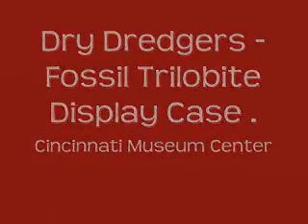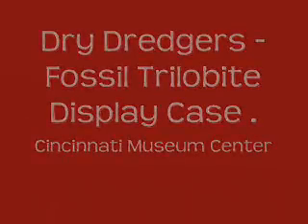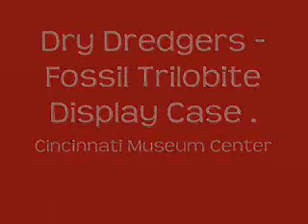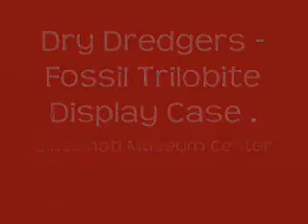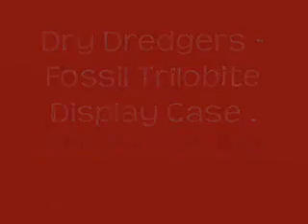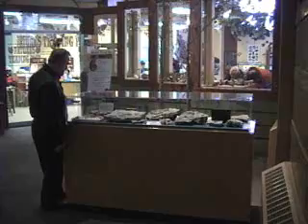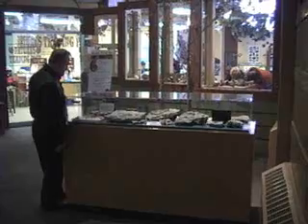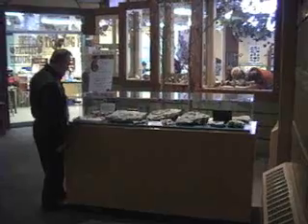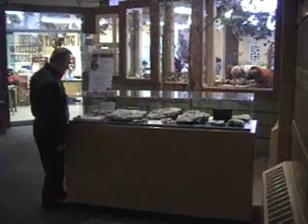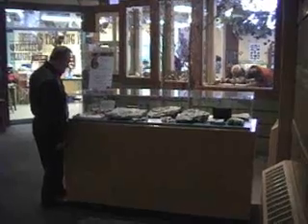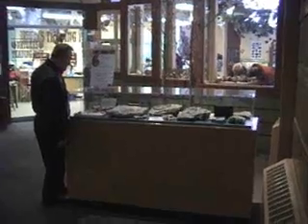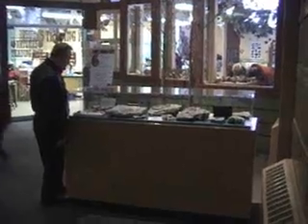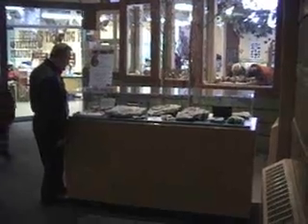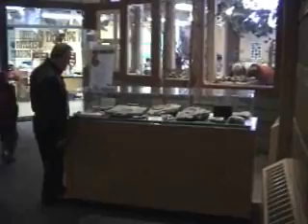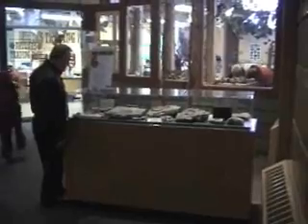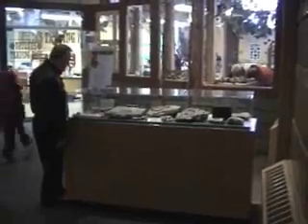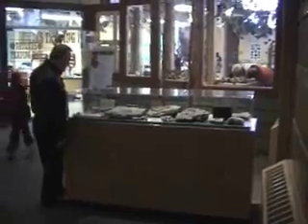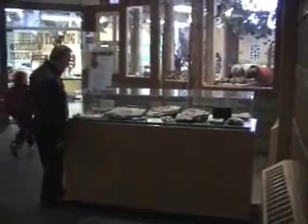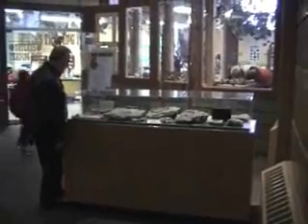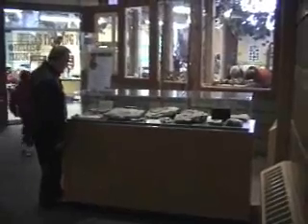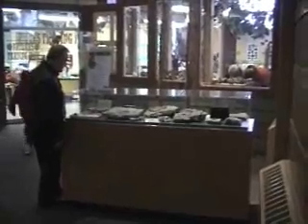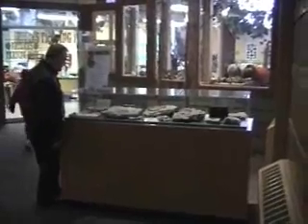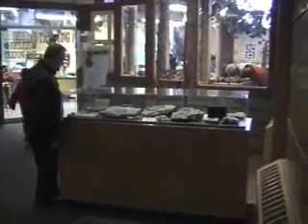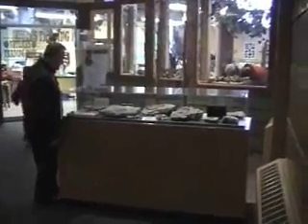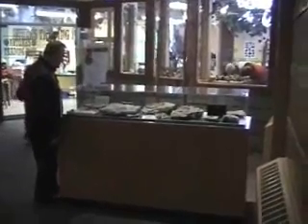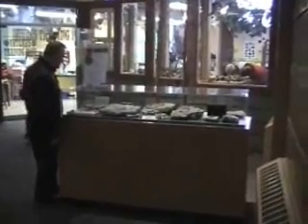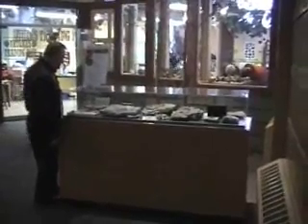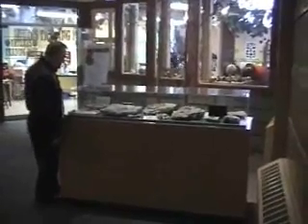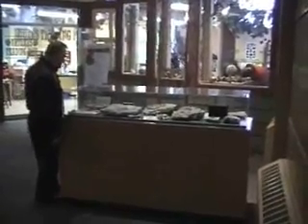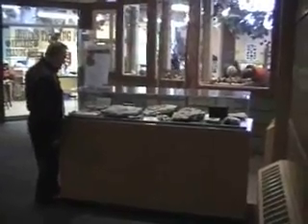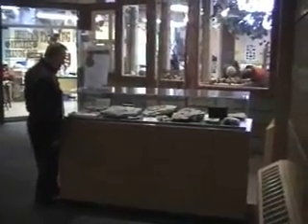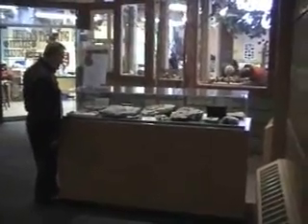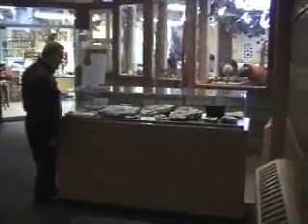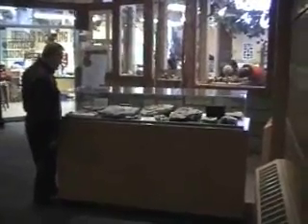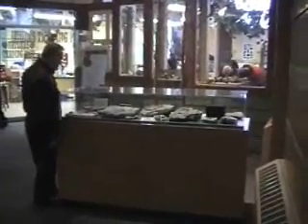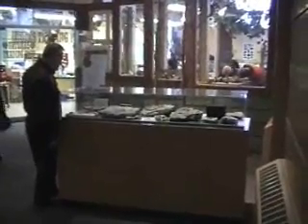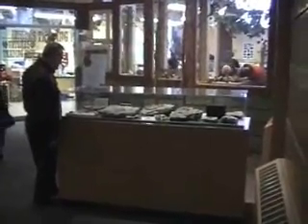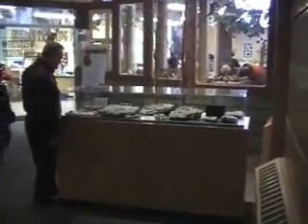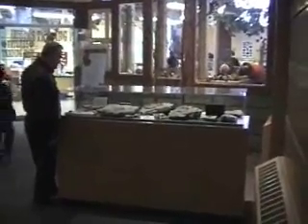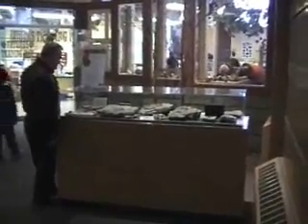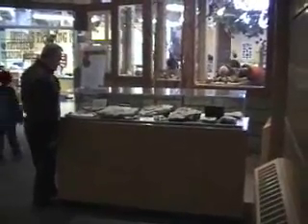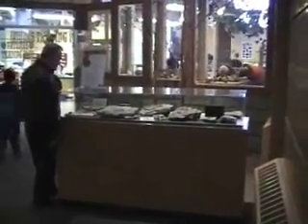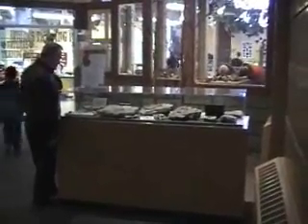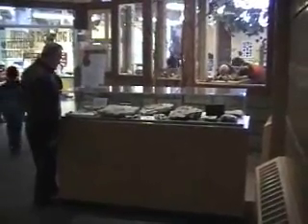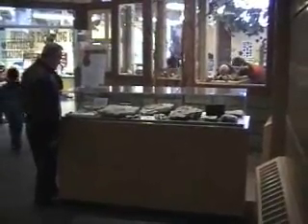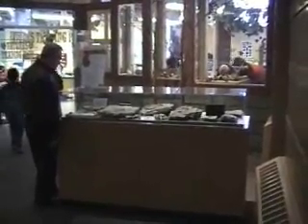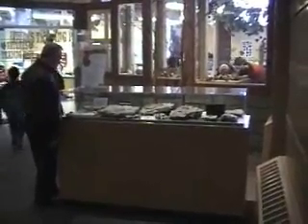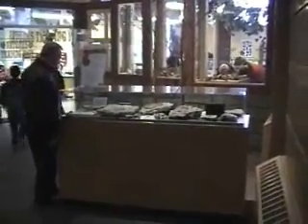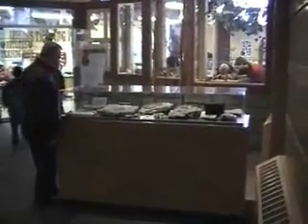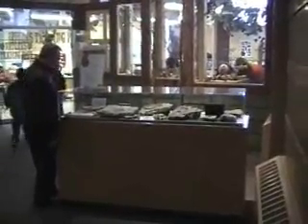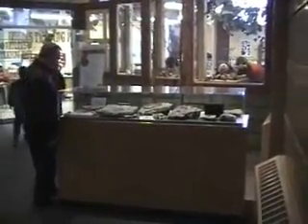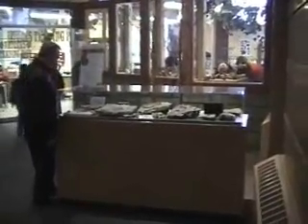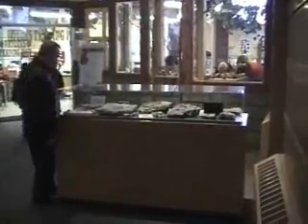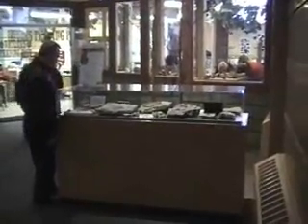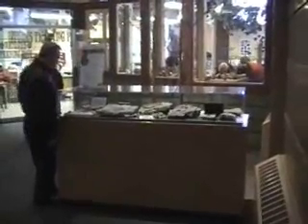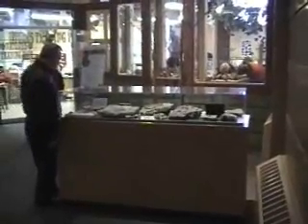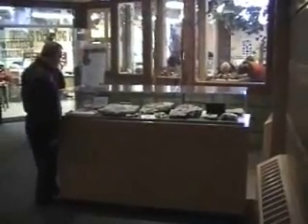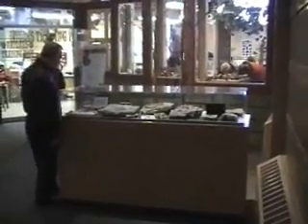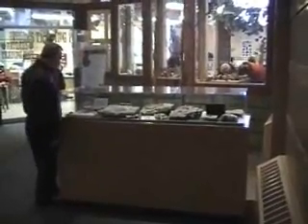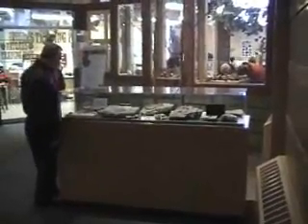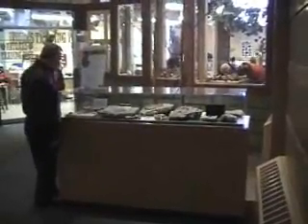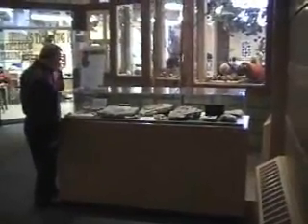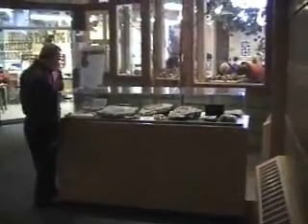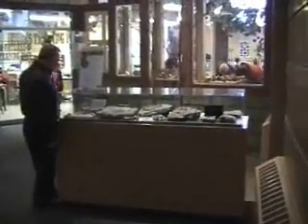This is the Dry Dredgers display case at the Natural History Museum, the Cincinnati Museum Center.